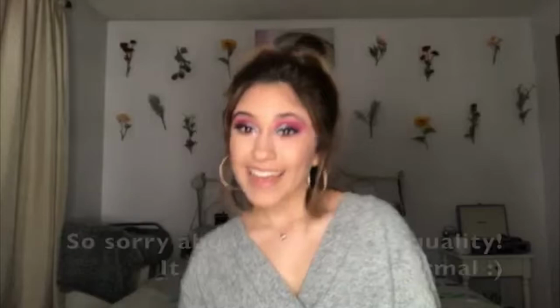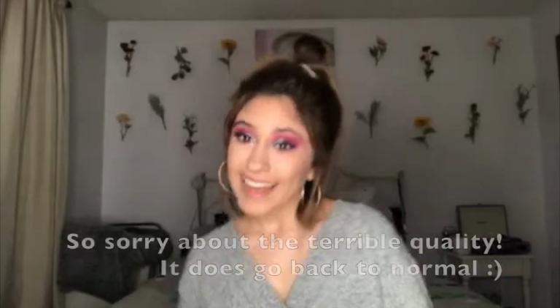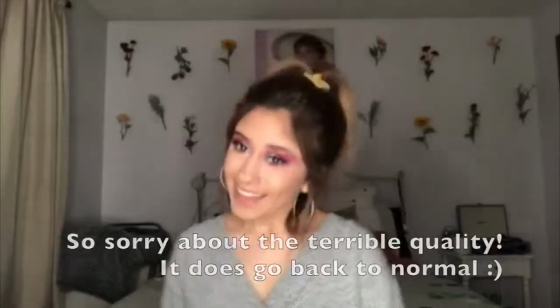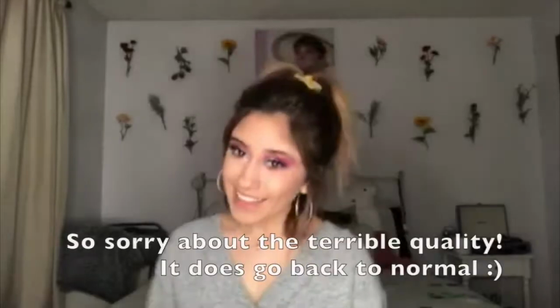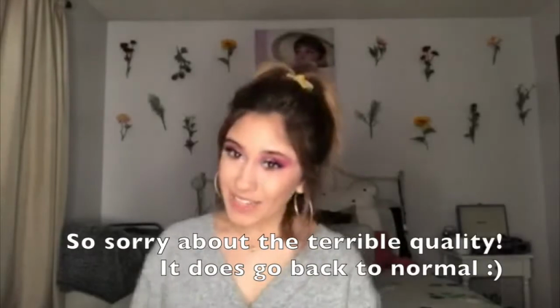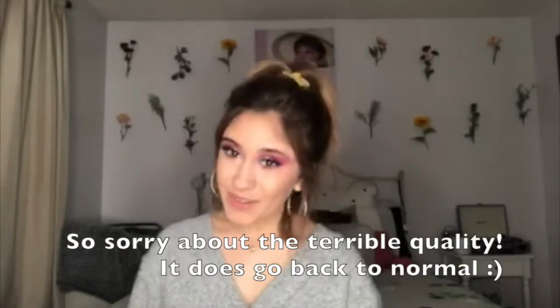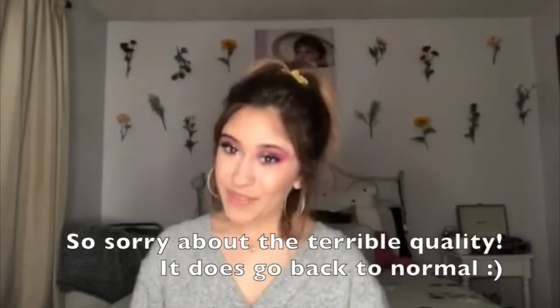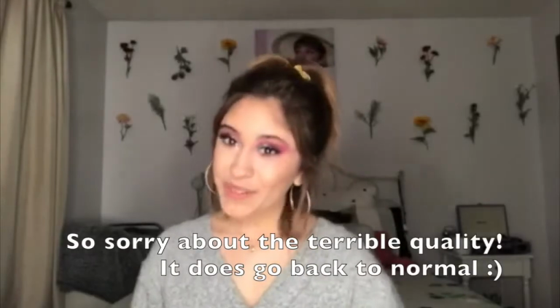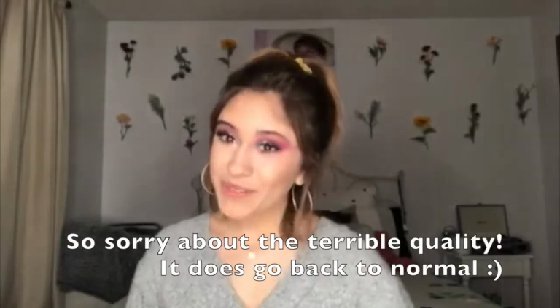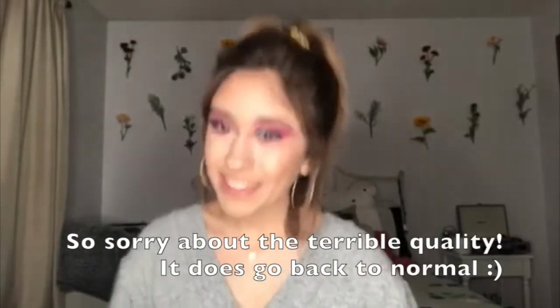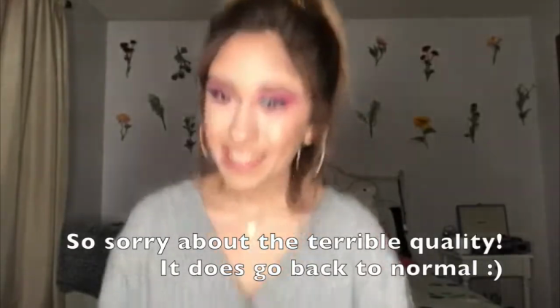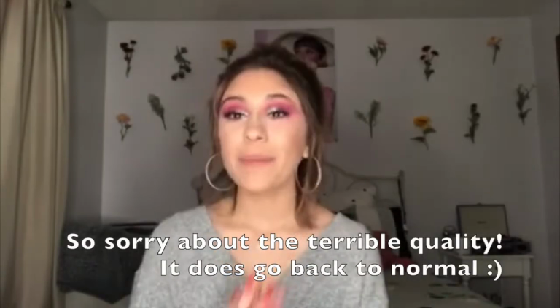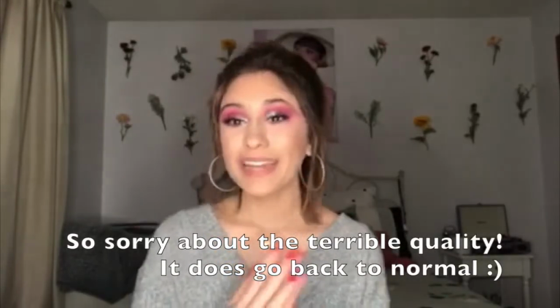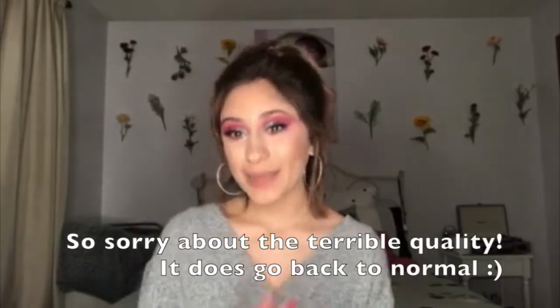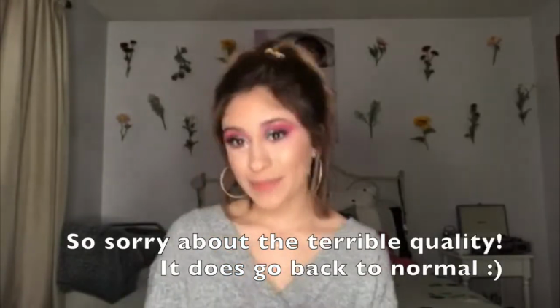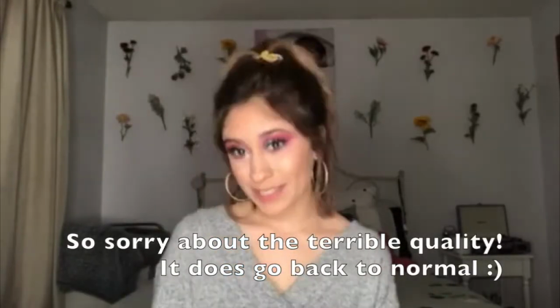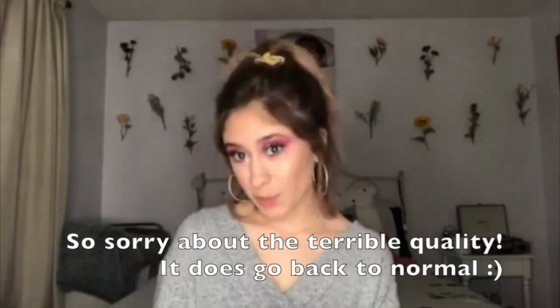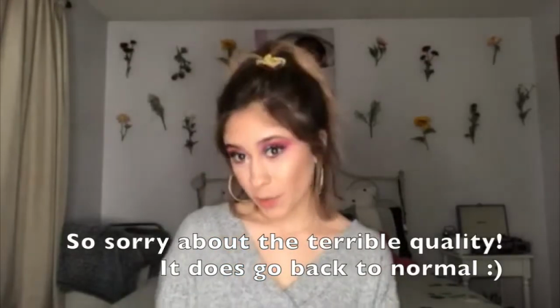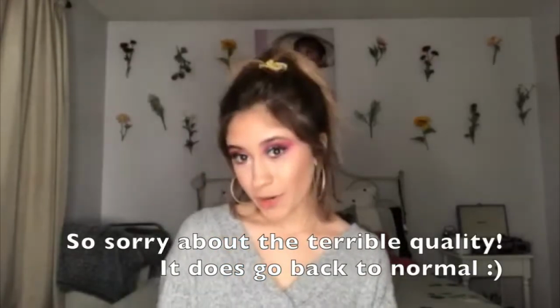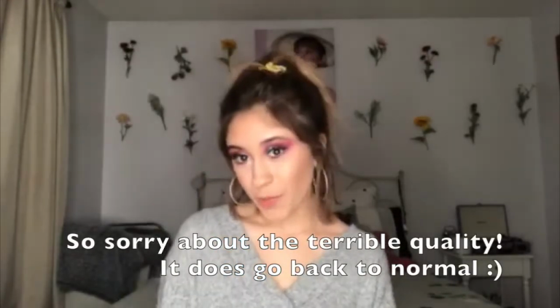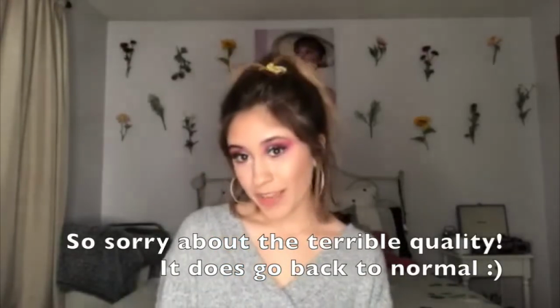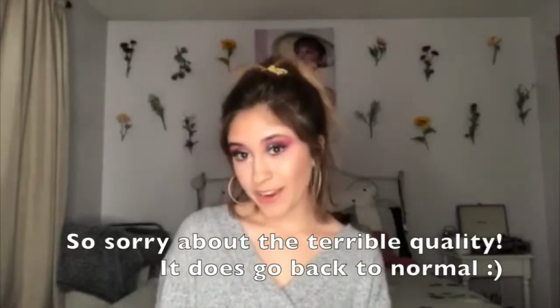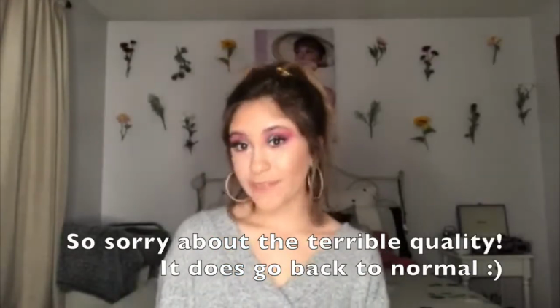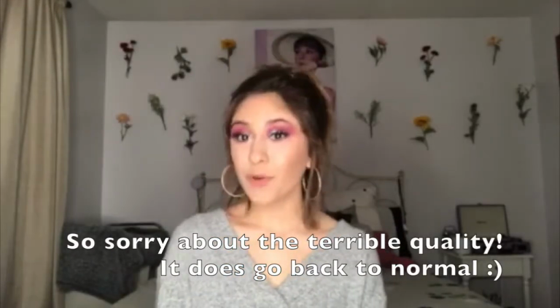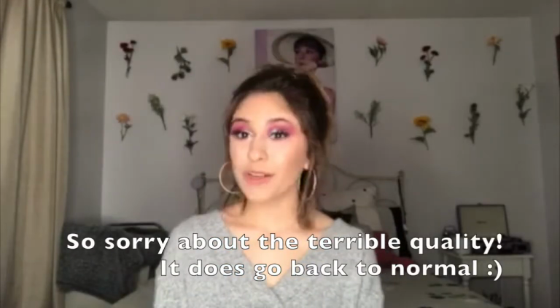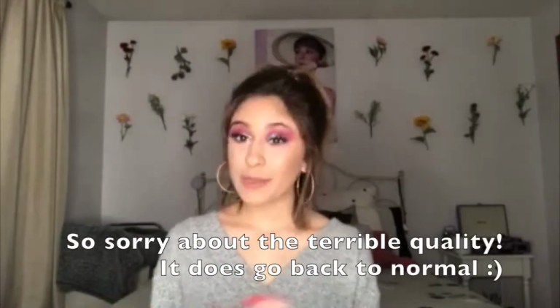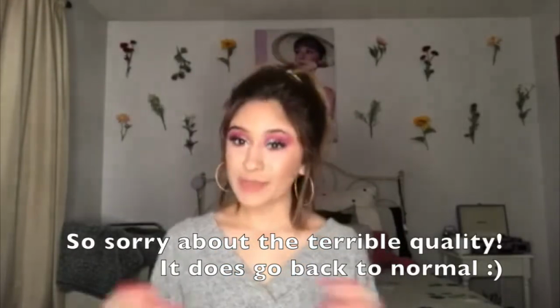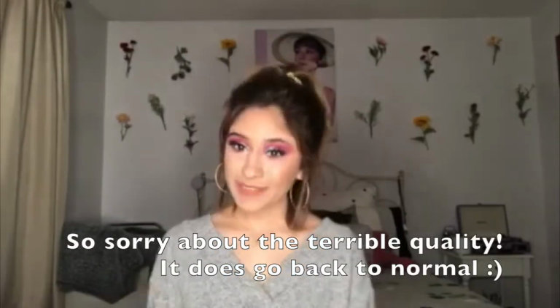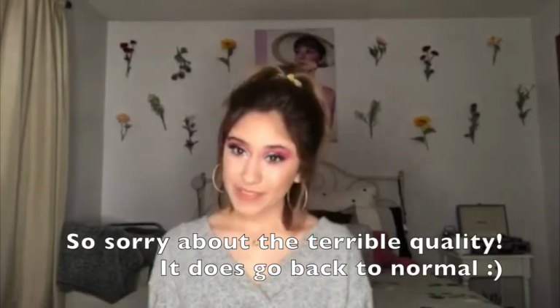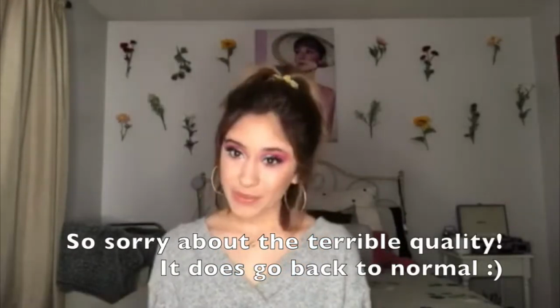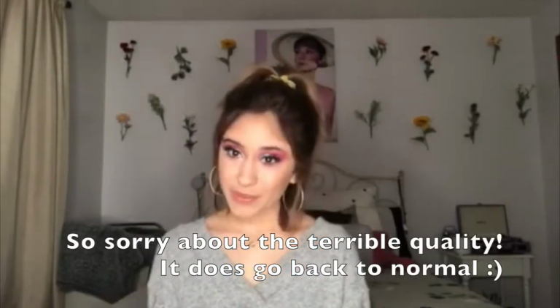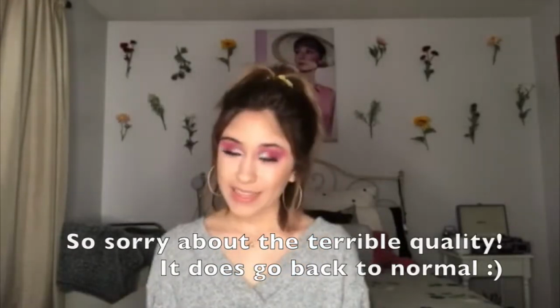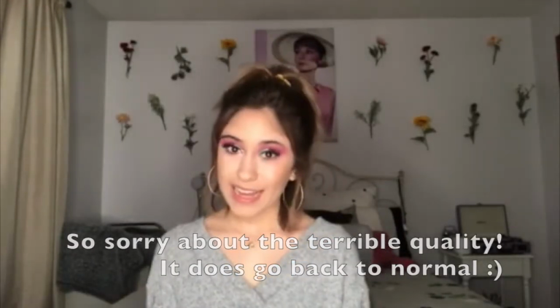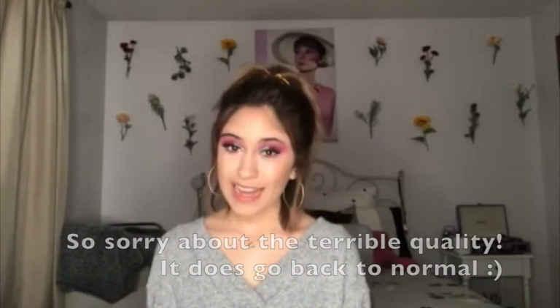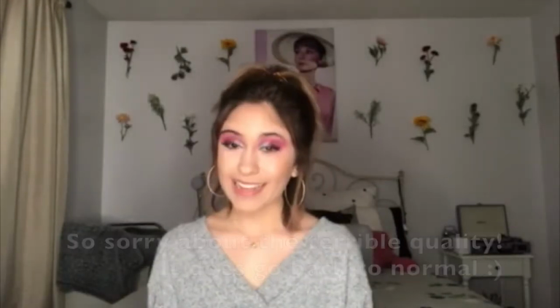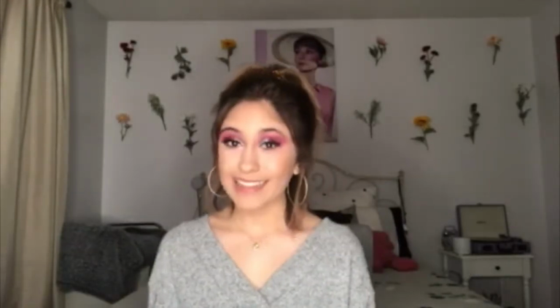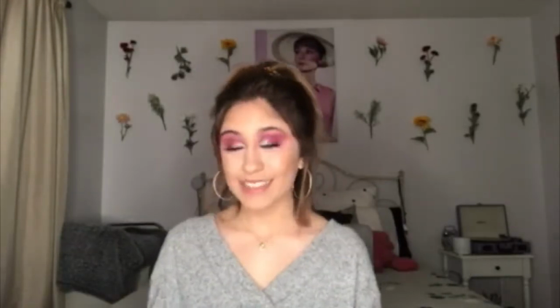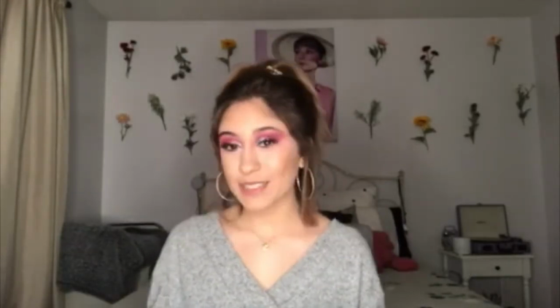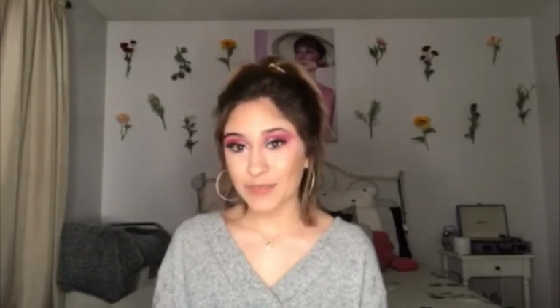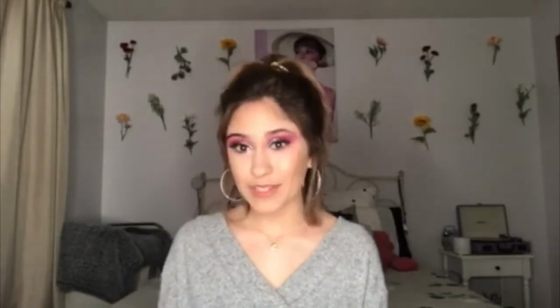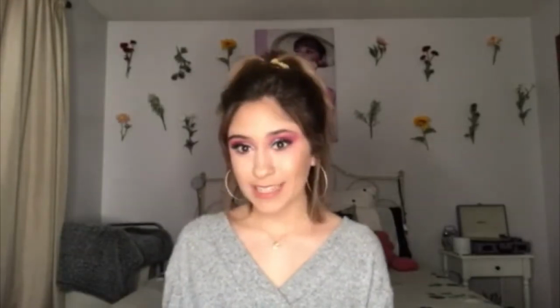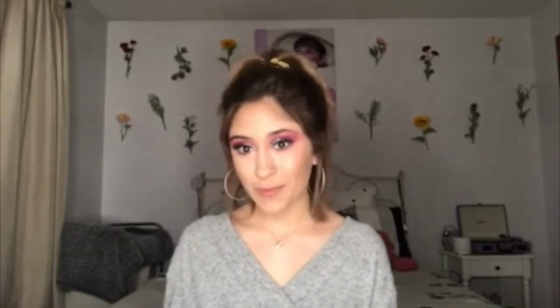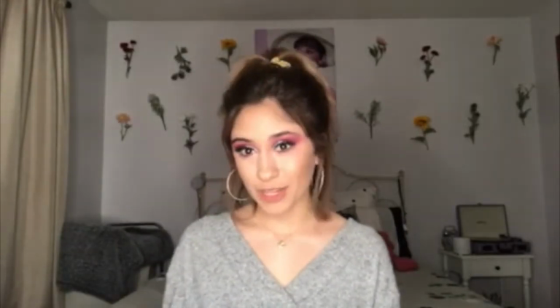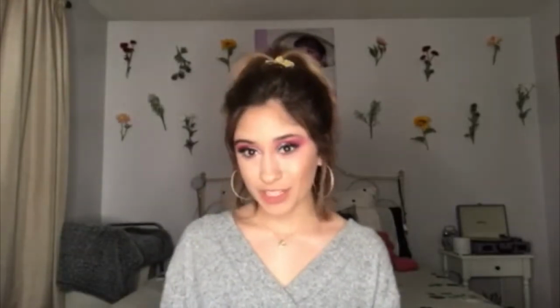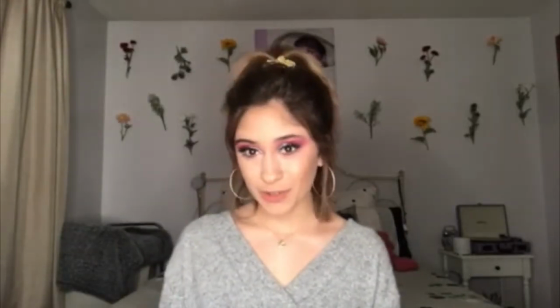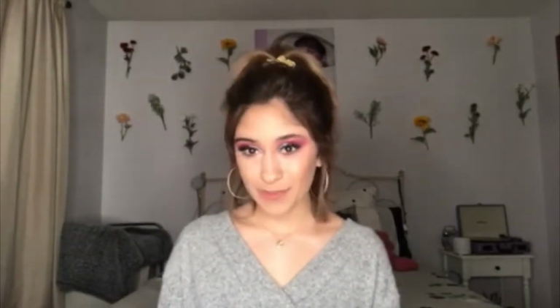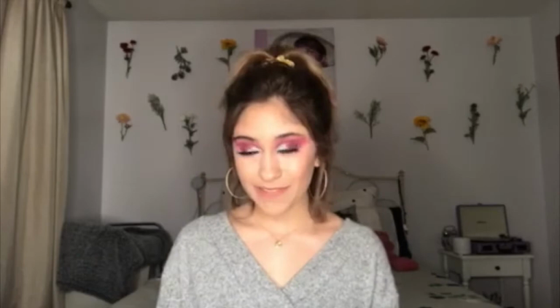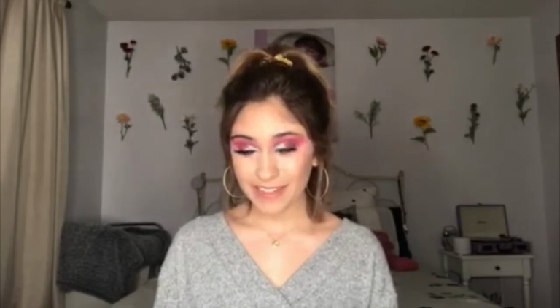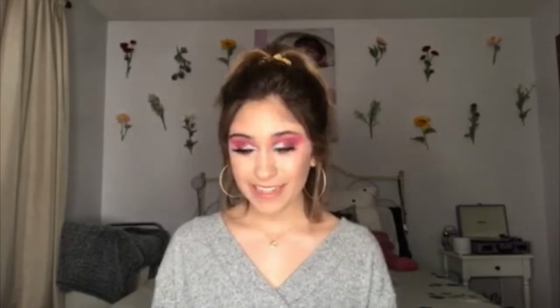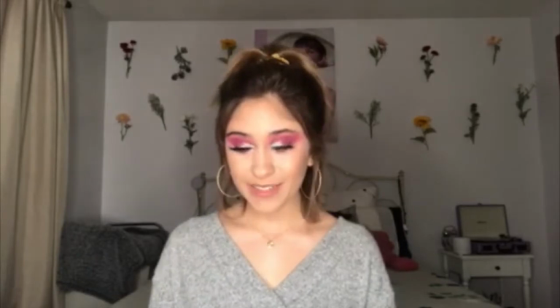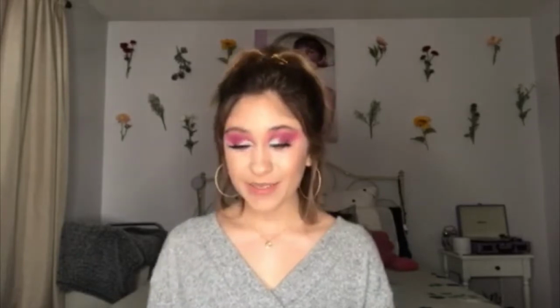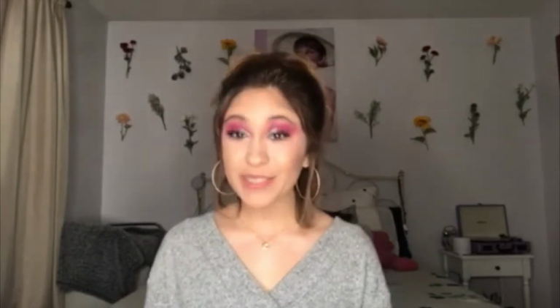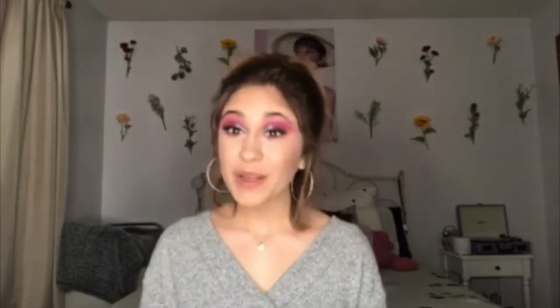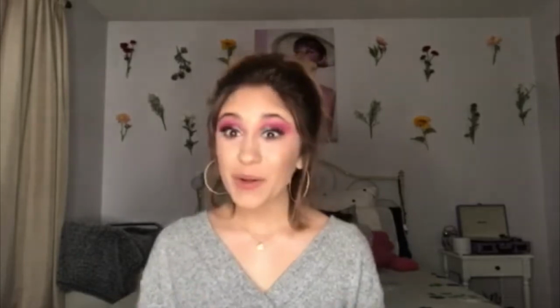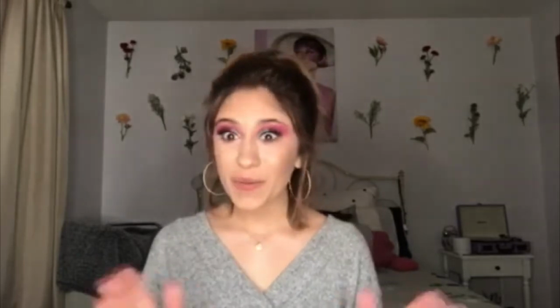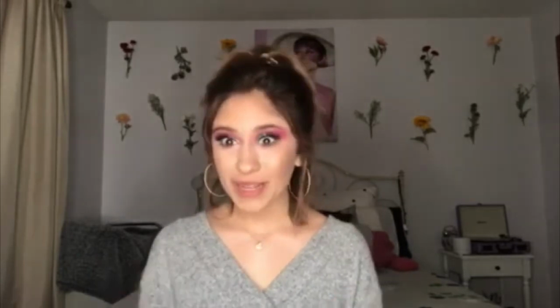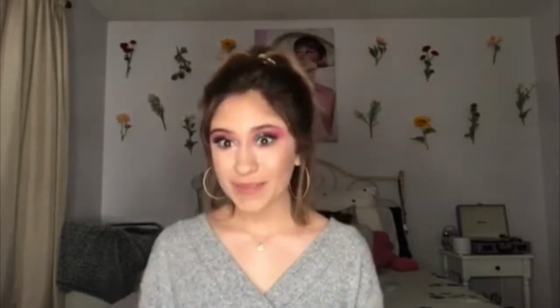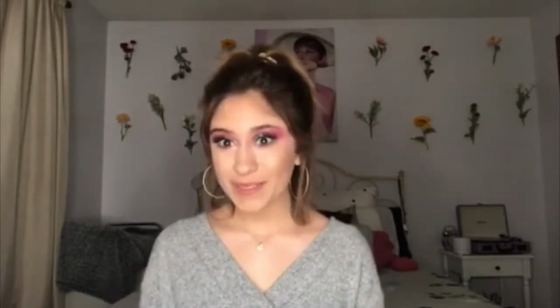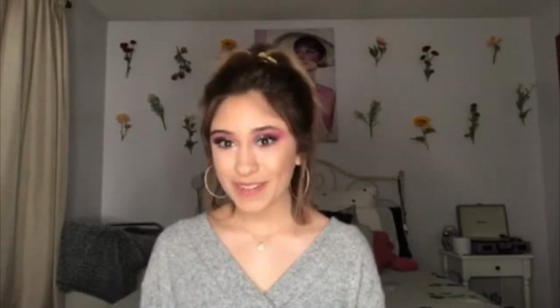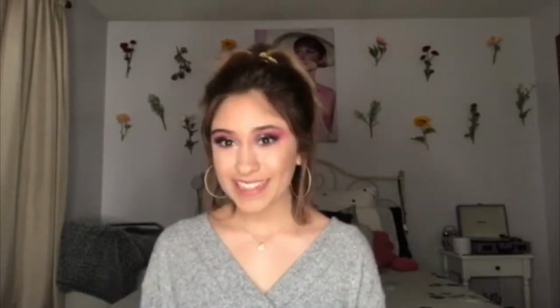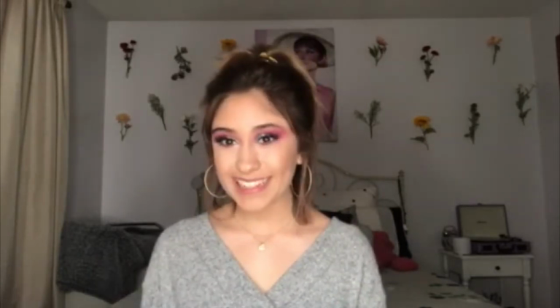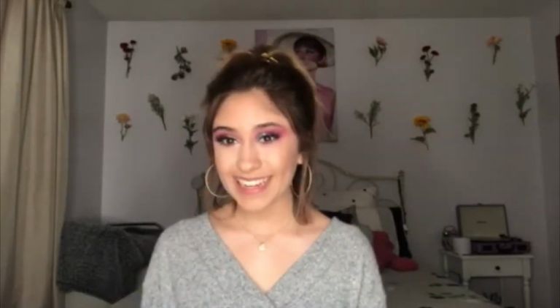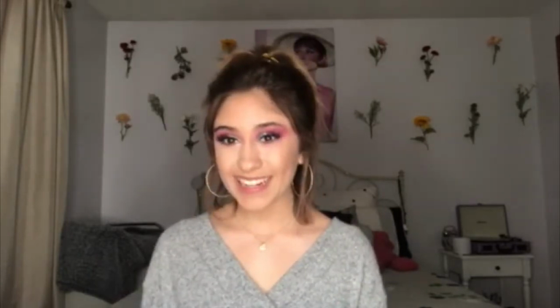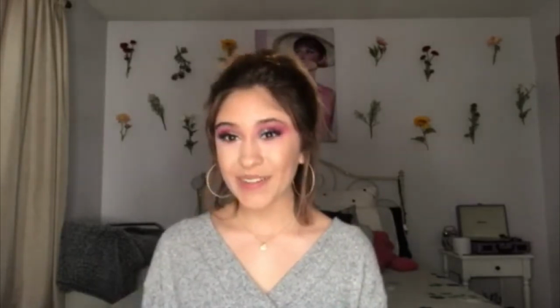Hello everyone! My name is Nora Cuellar. For those of you that this is your first time watching one of my videos, welcome to my channel.